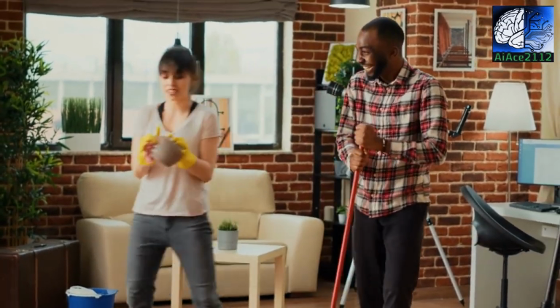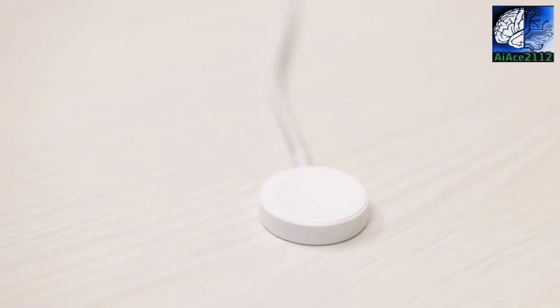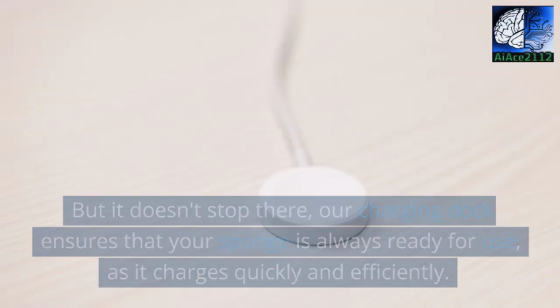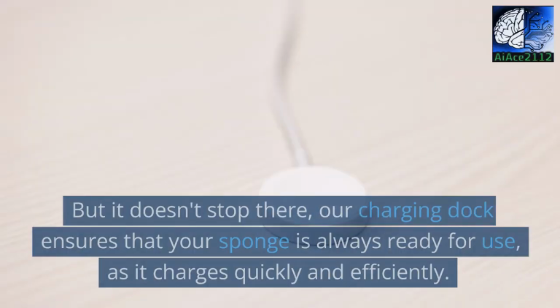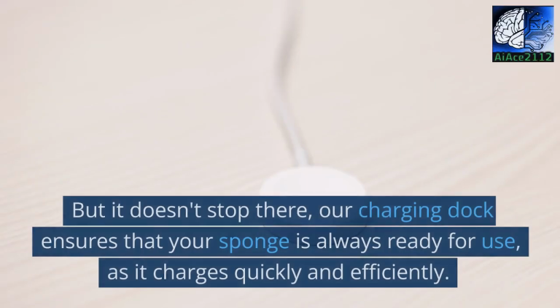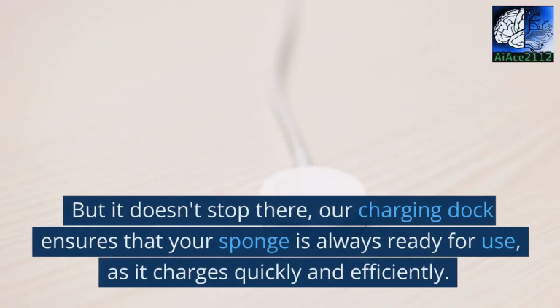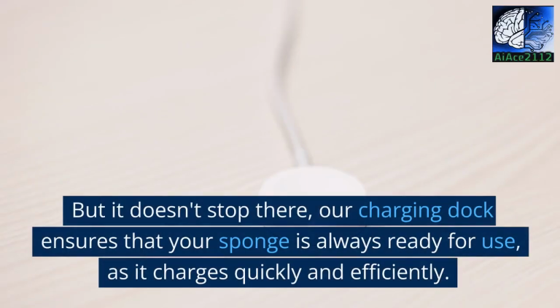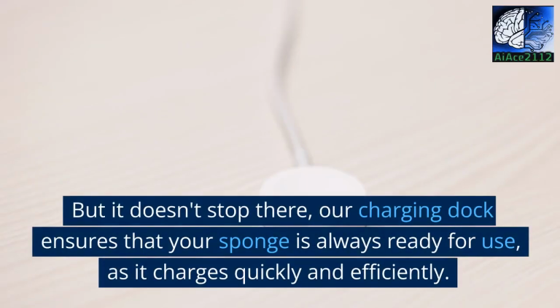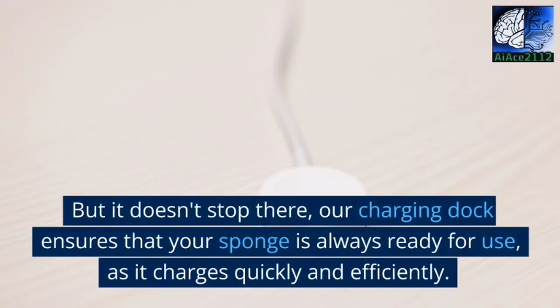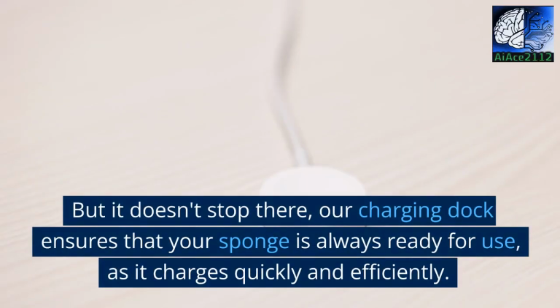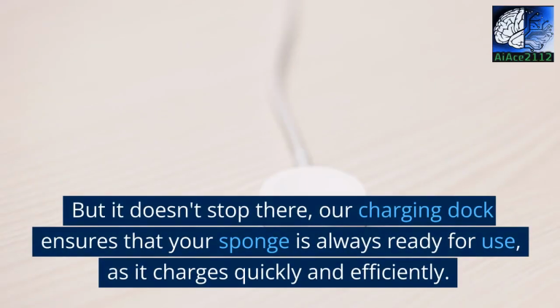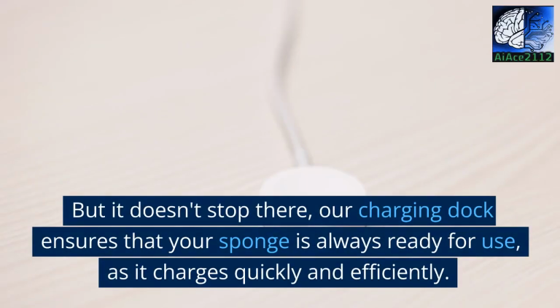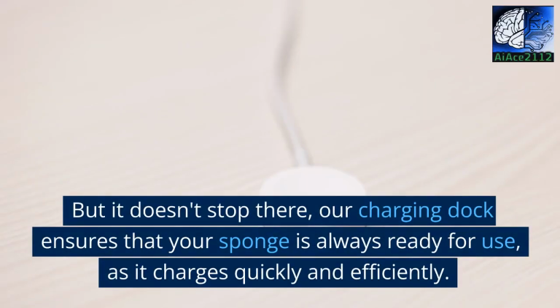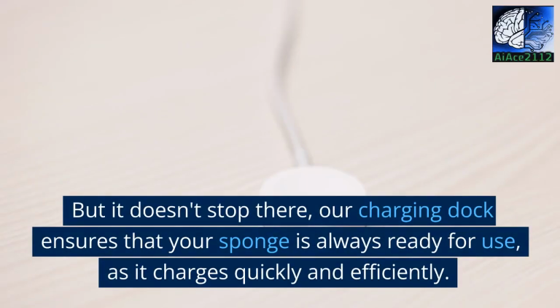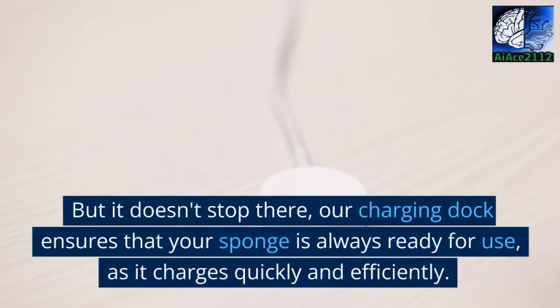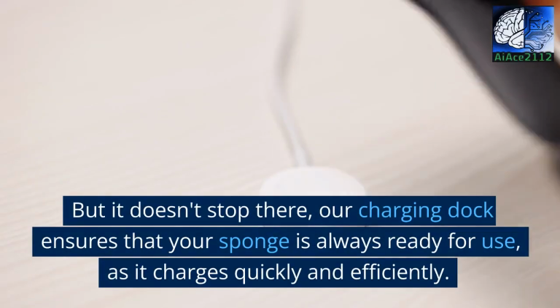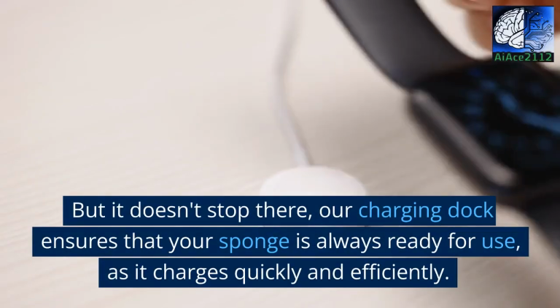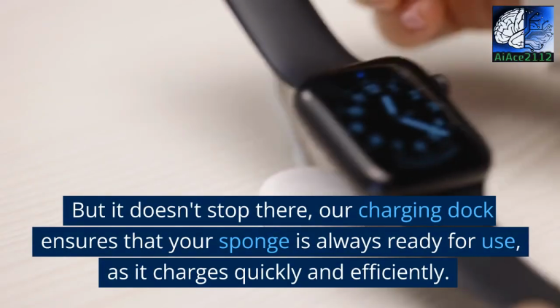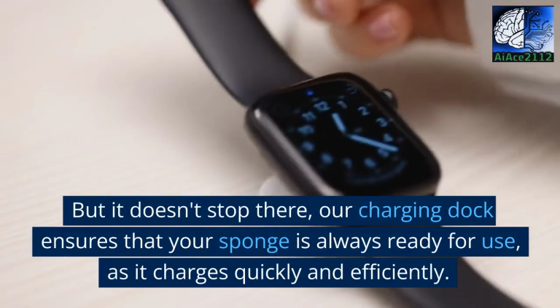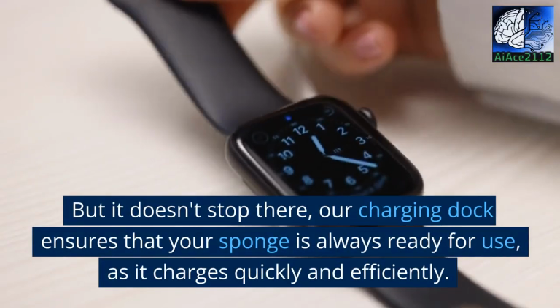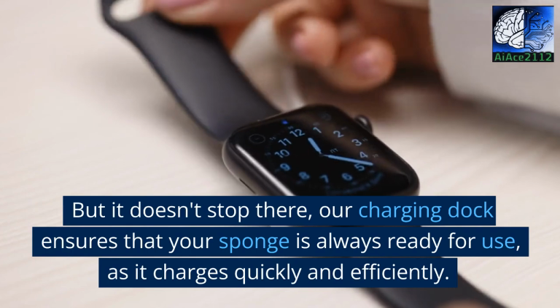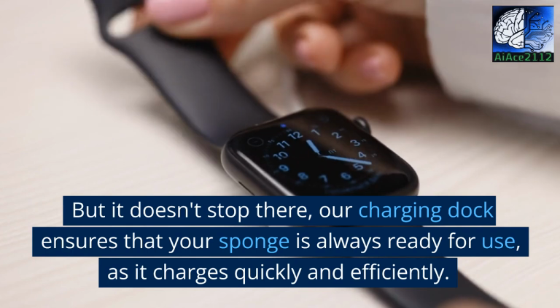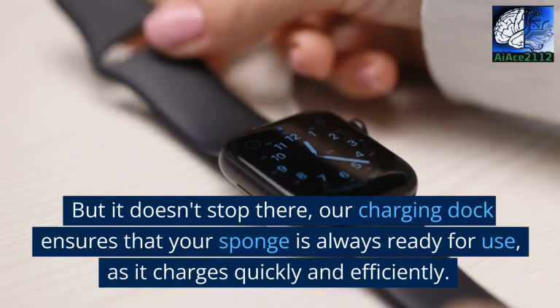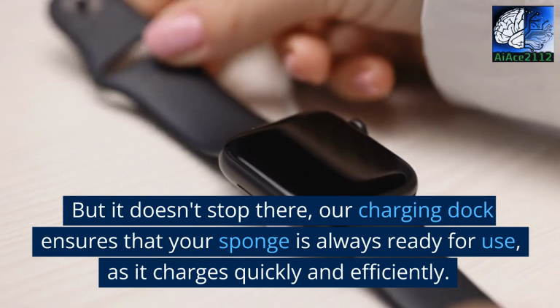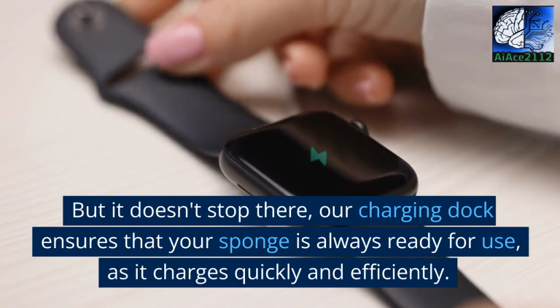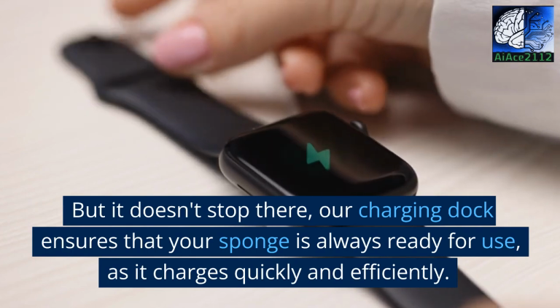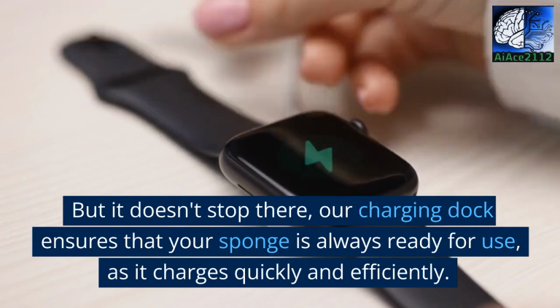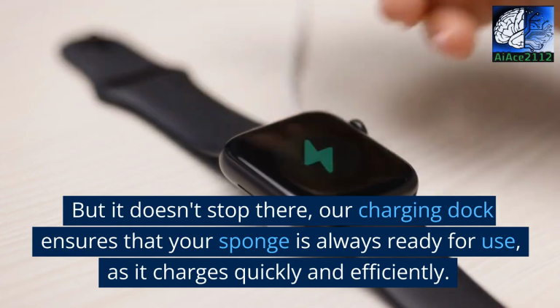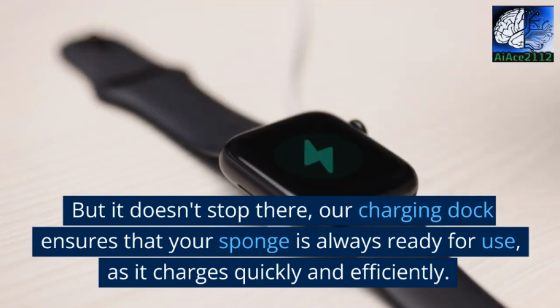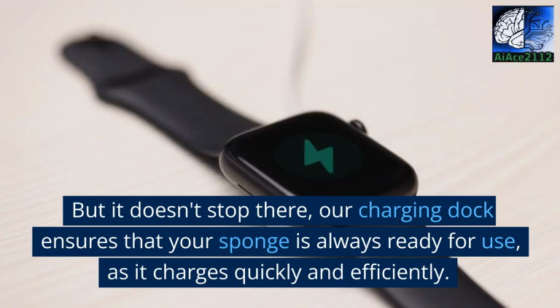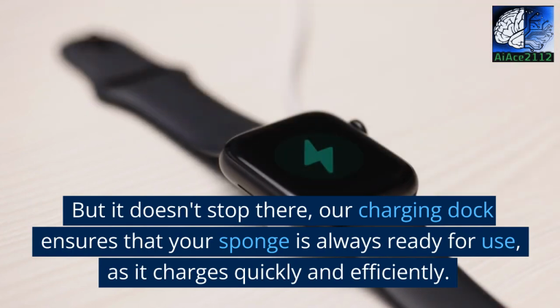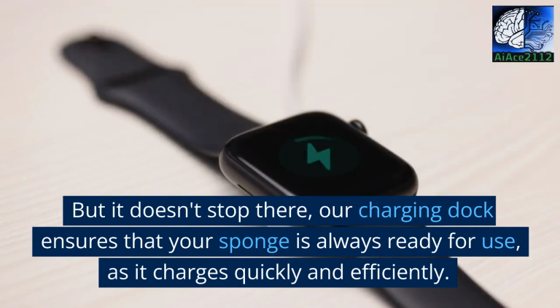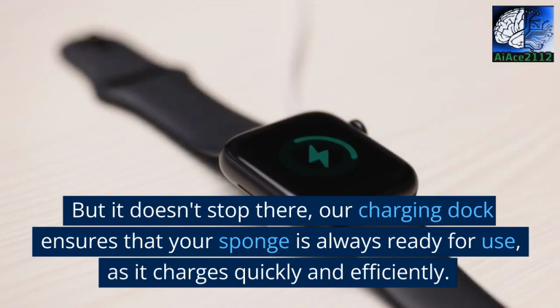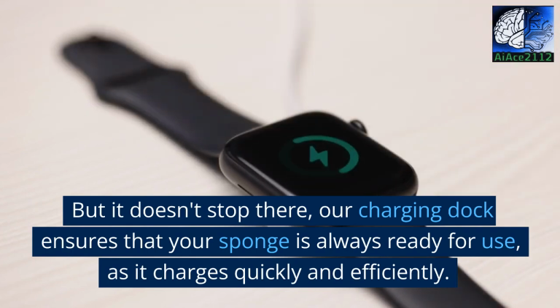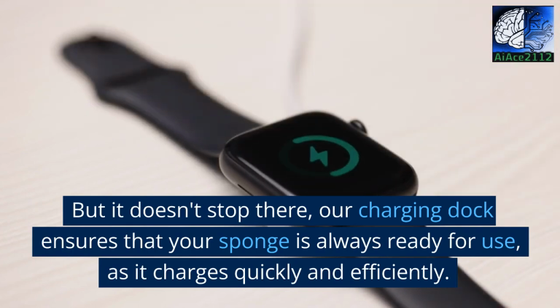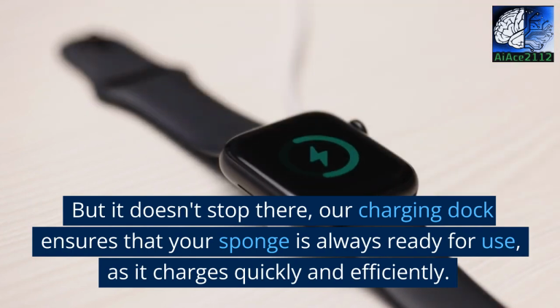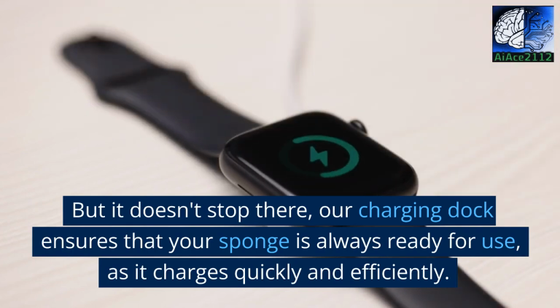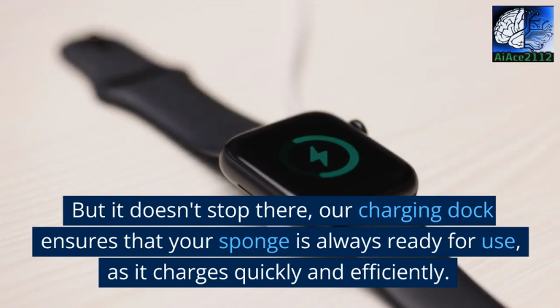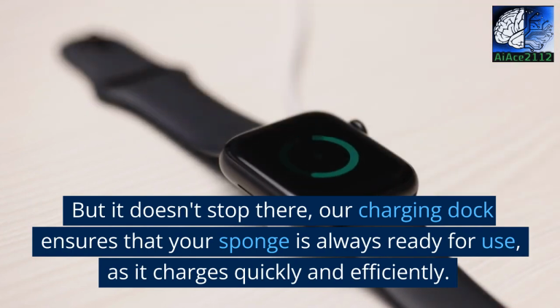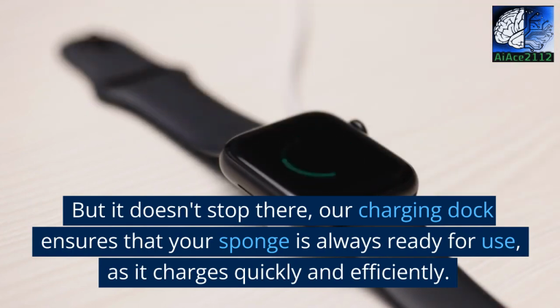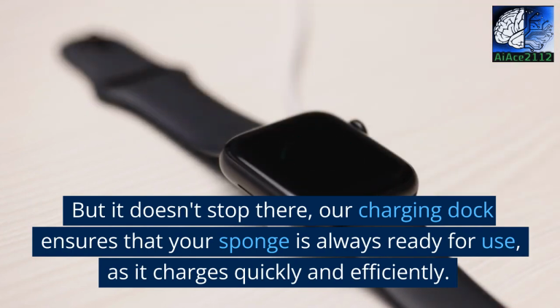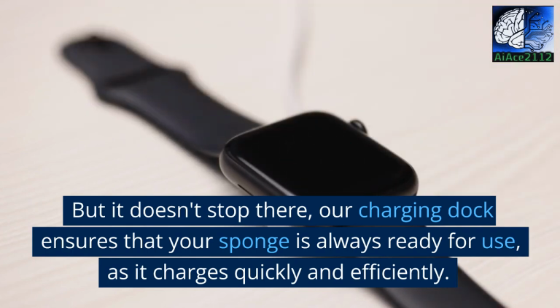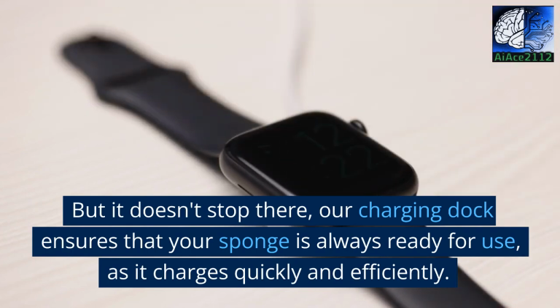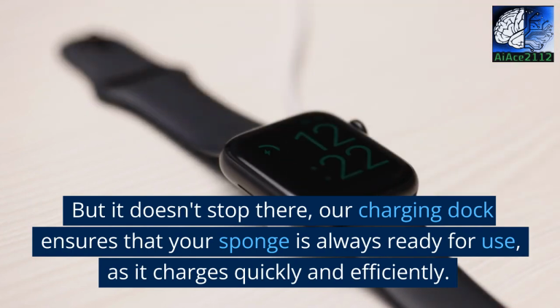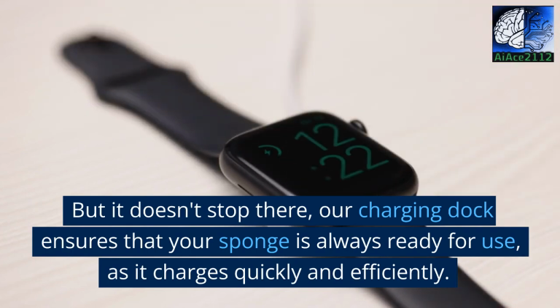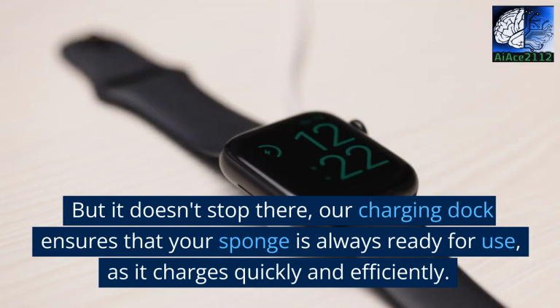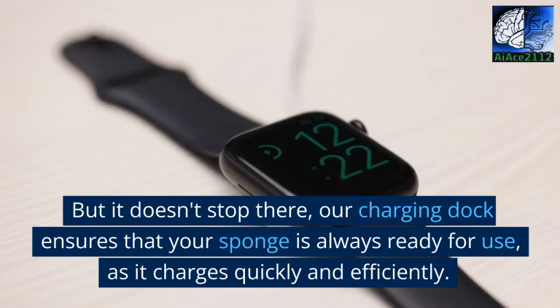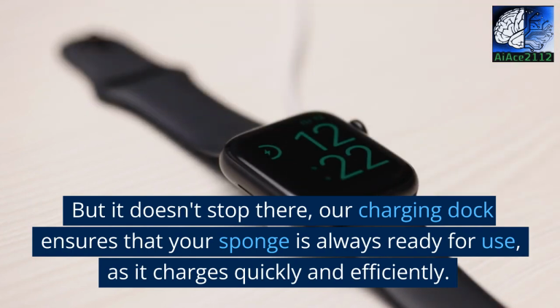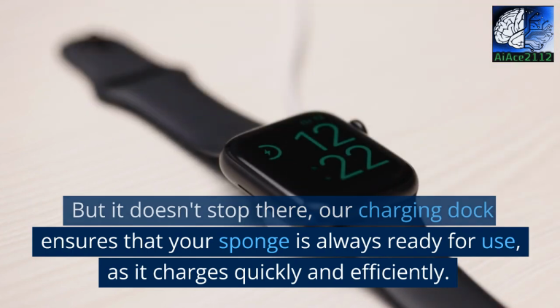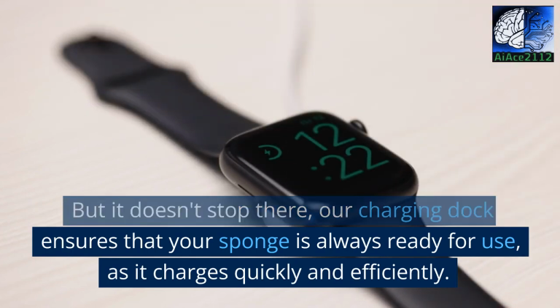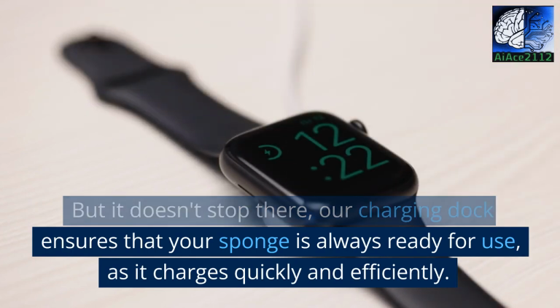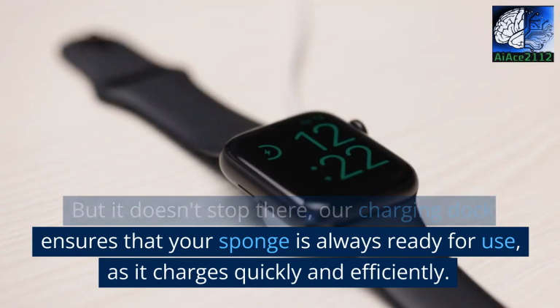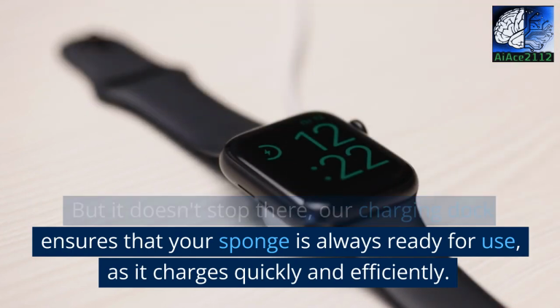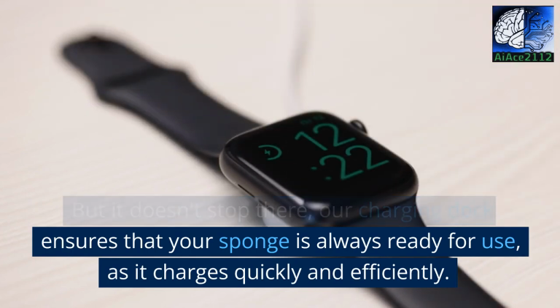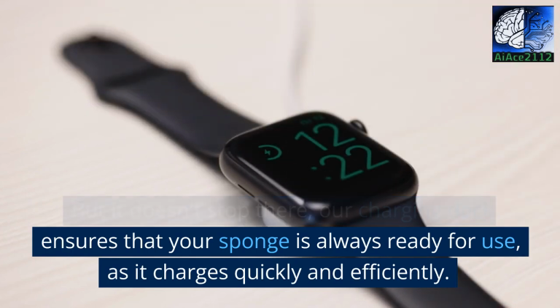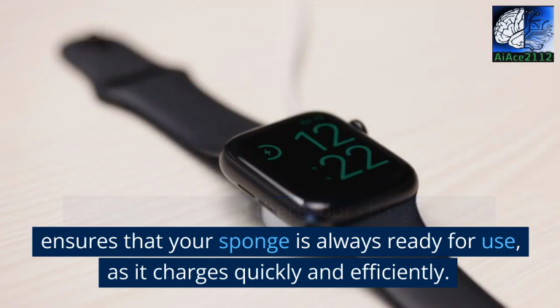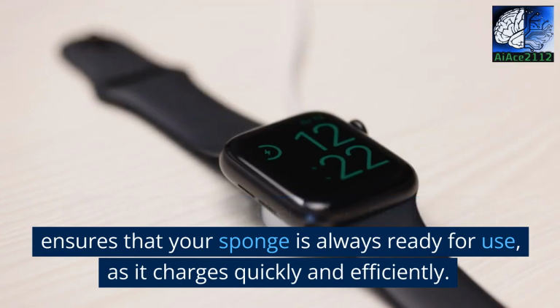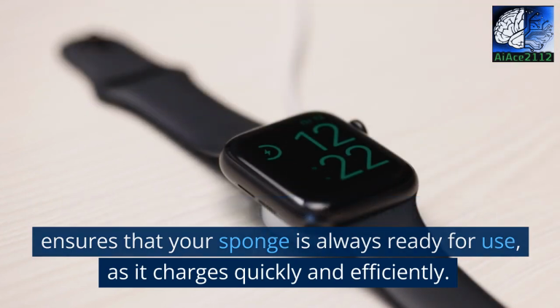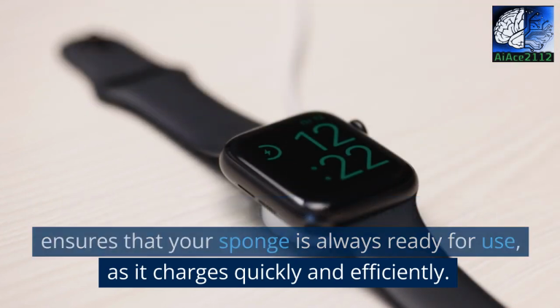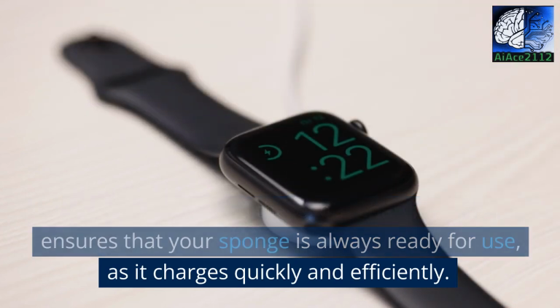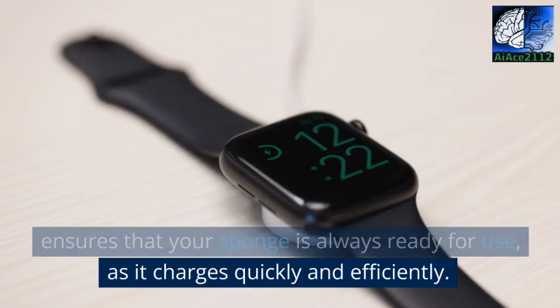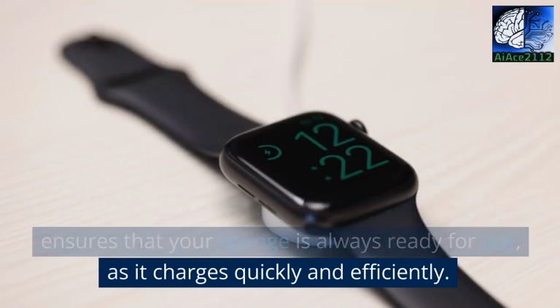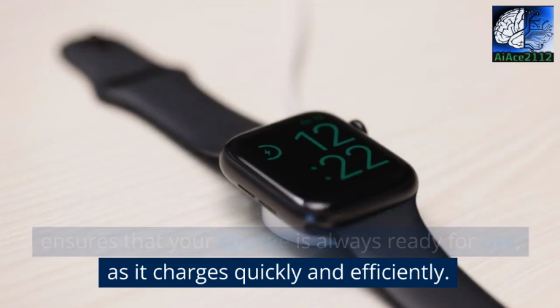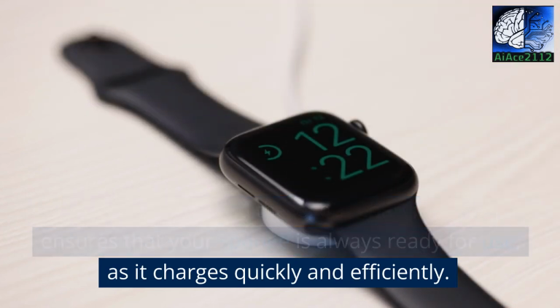But it doesn't stop there — our charging dock ensures that your sponge is always ready for use, as it charges quickly and efficiently.